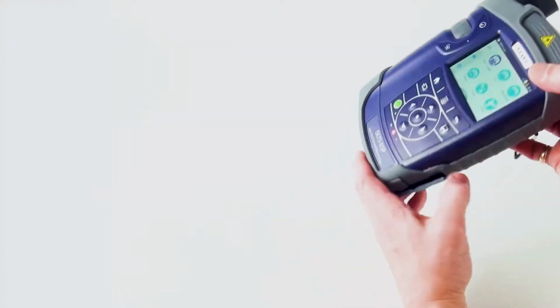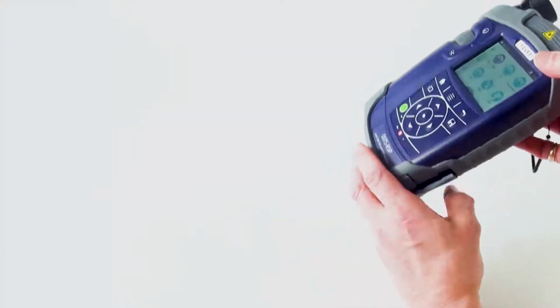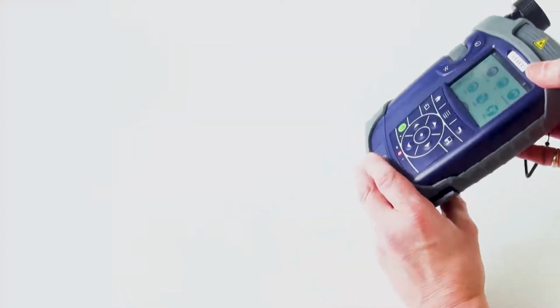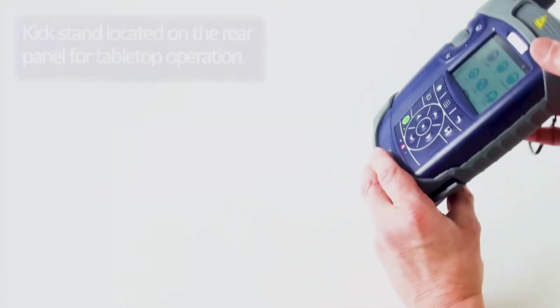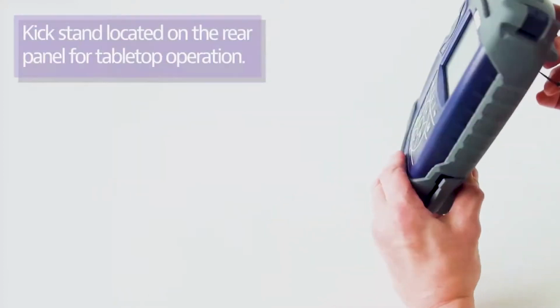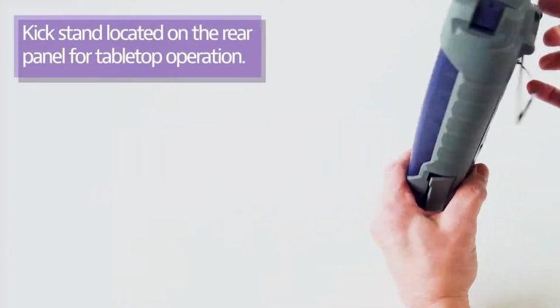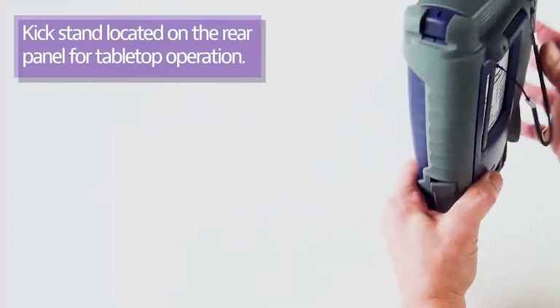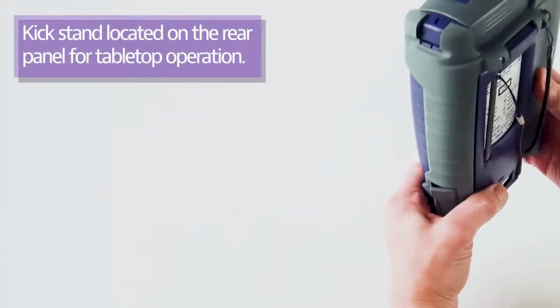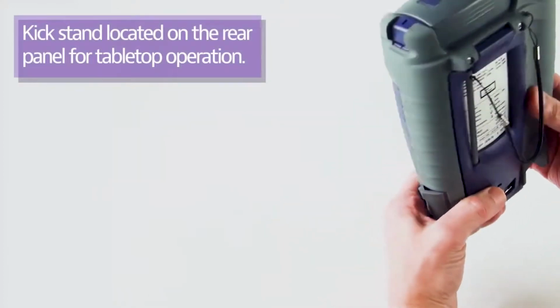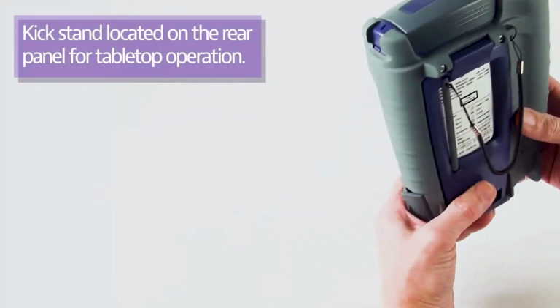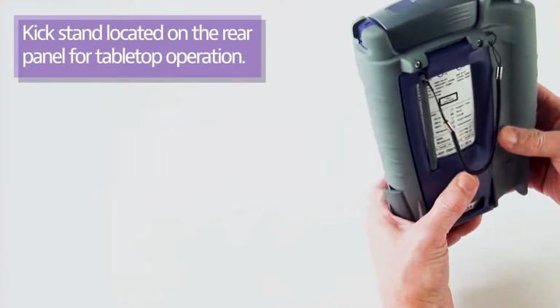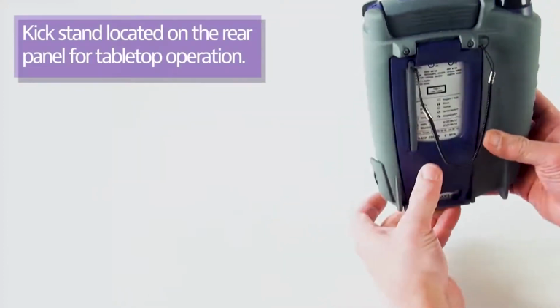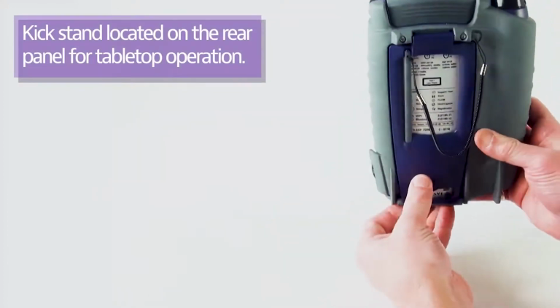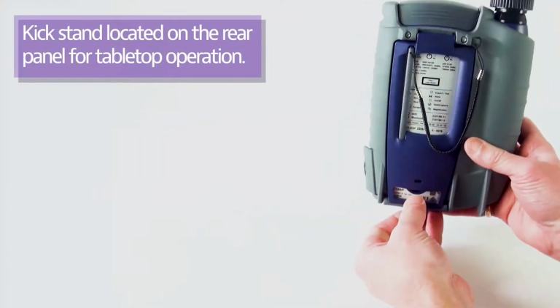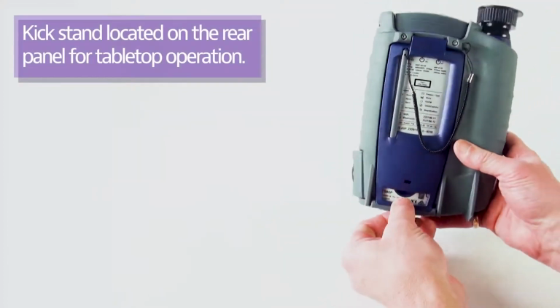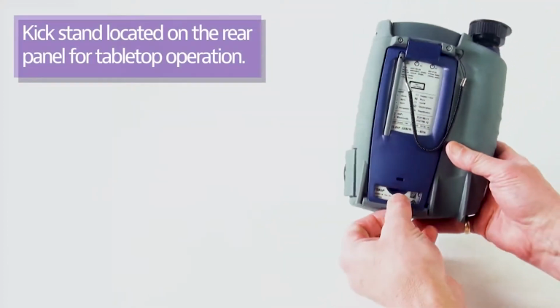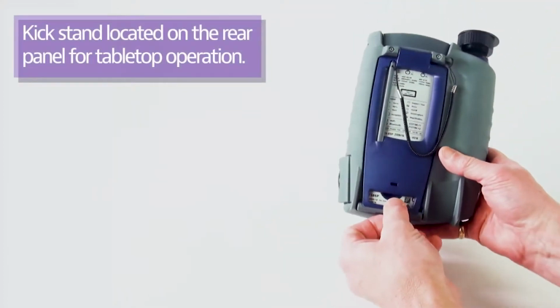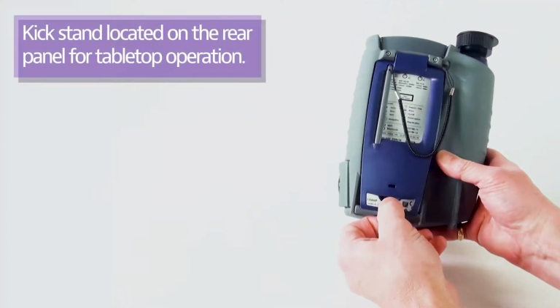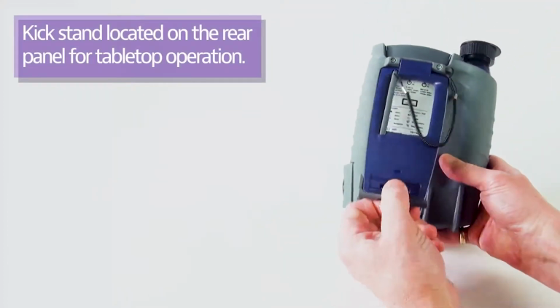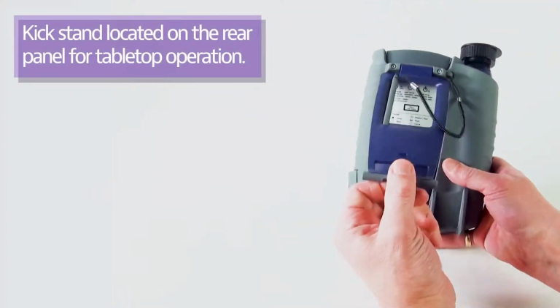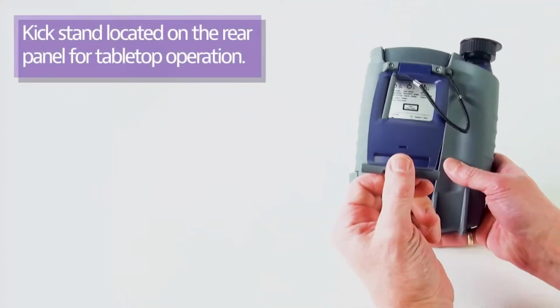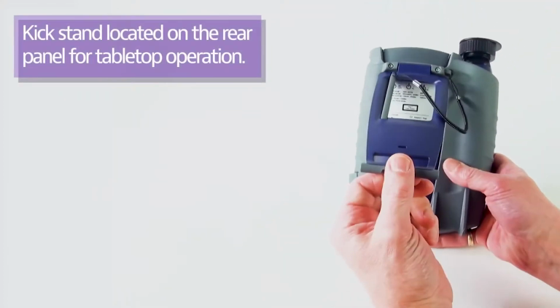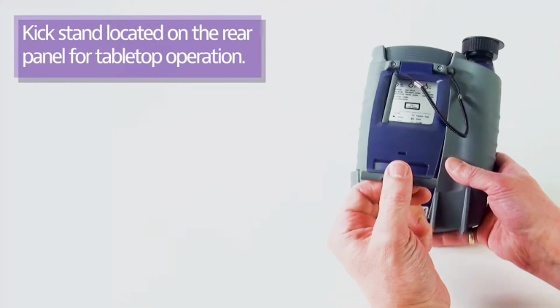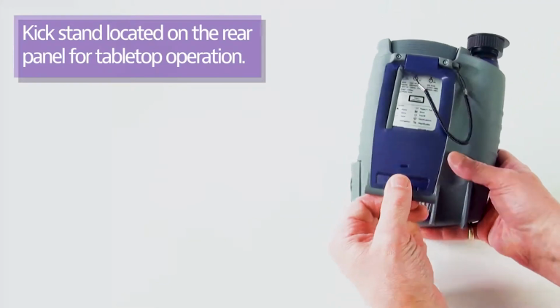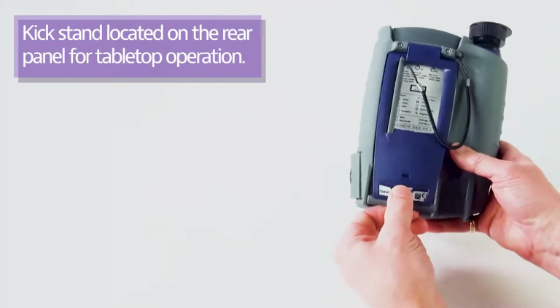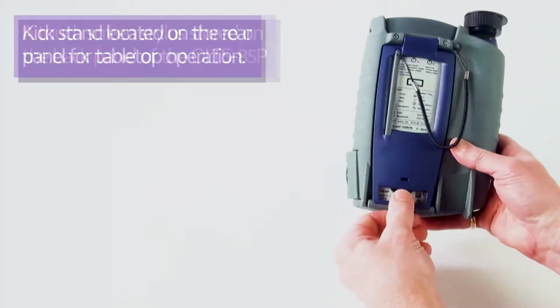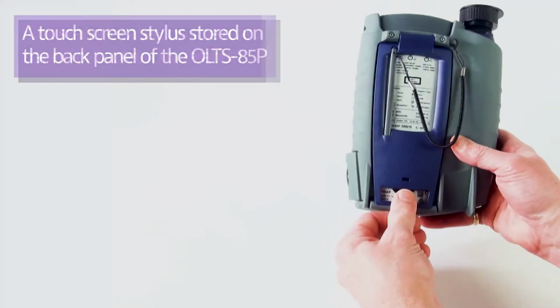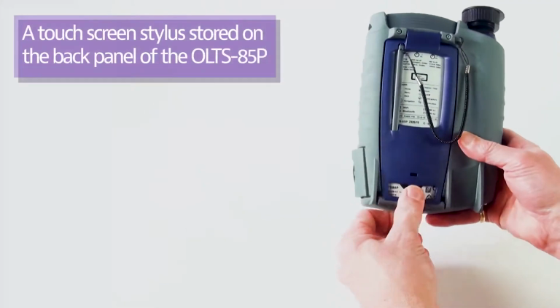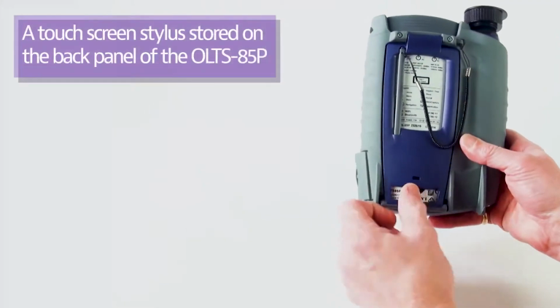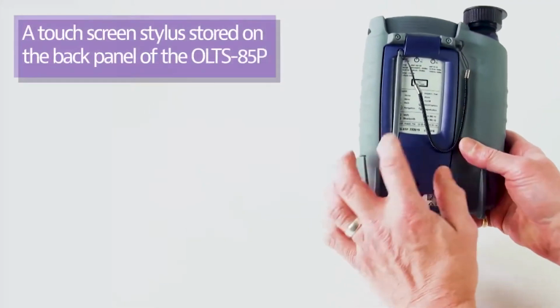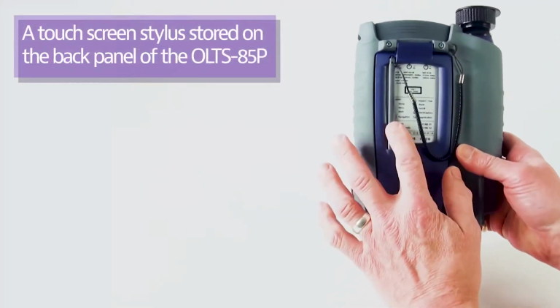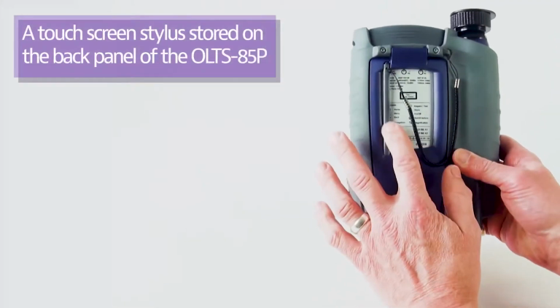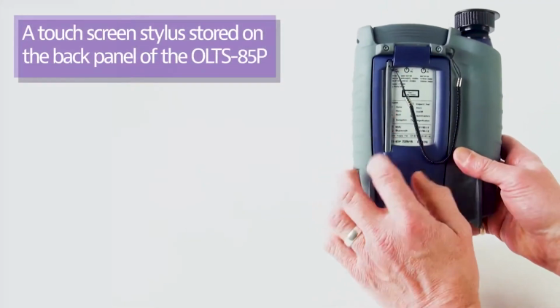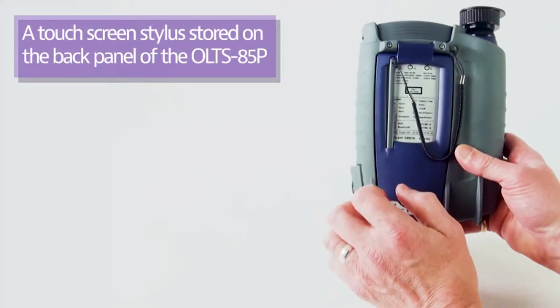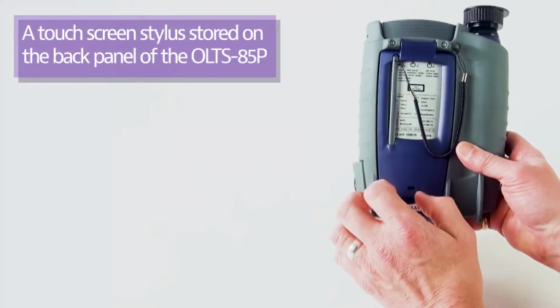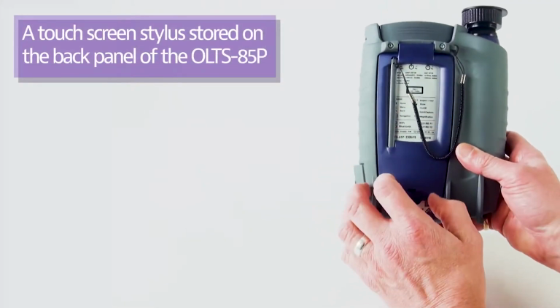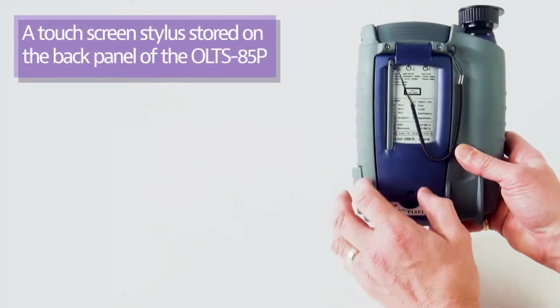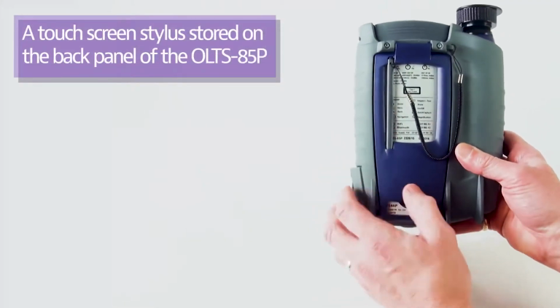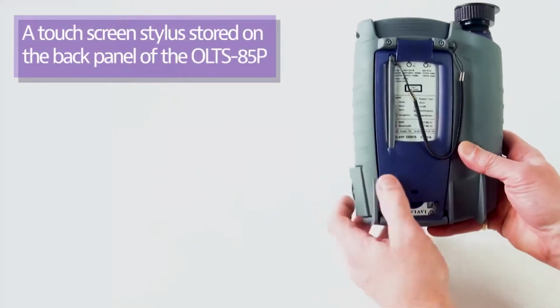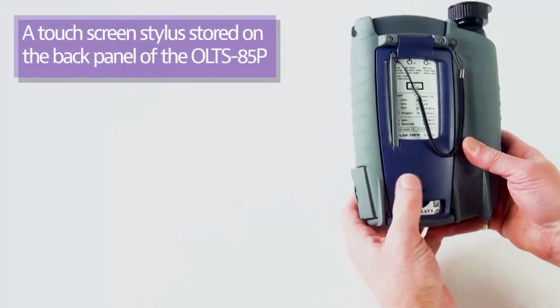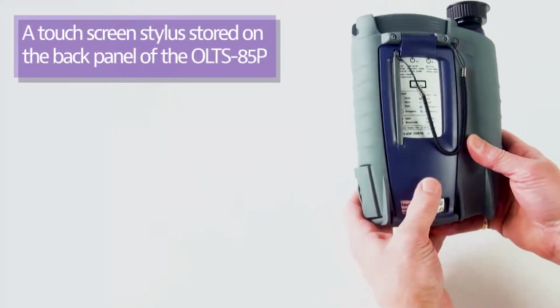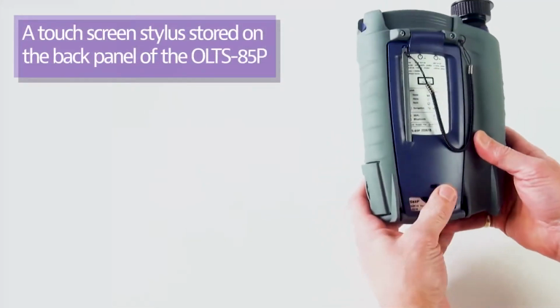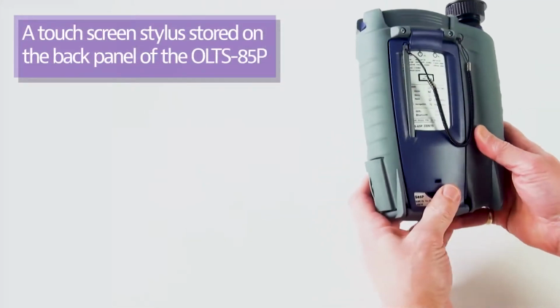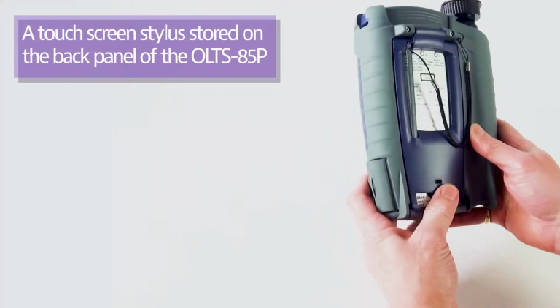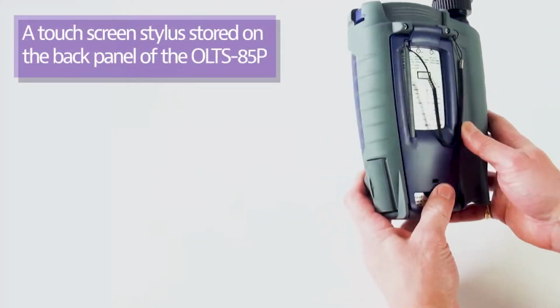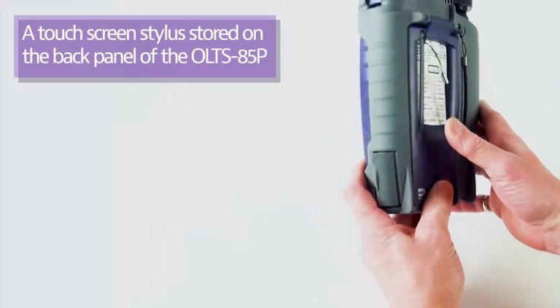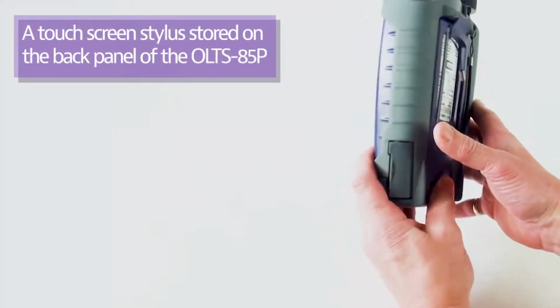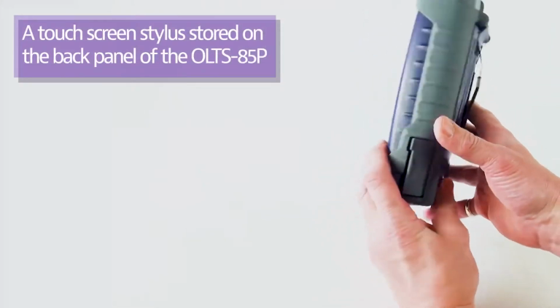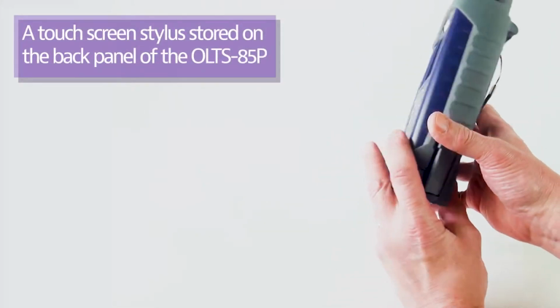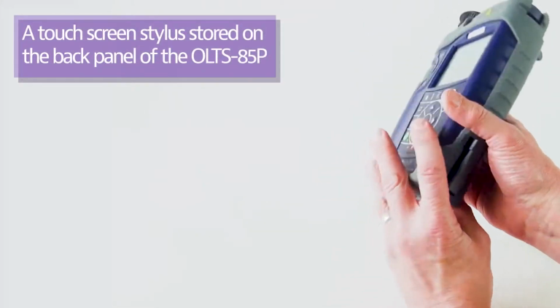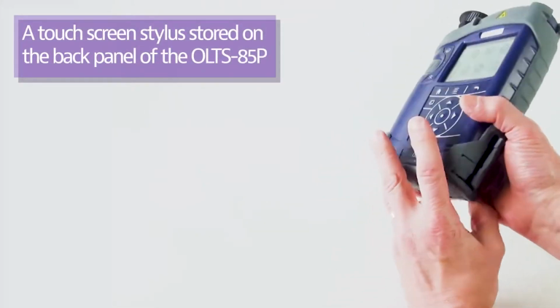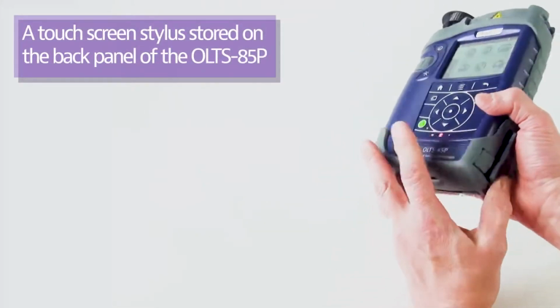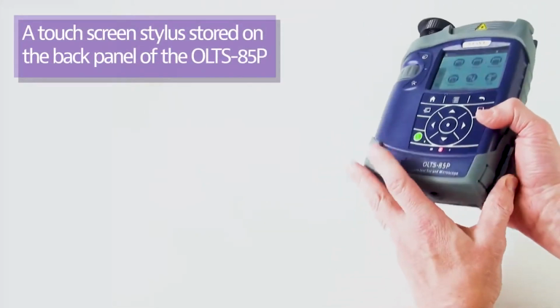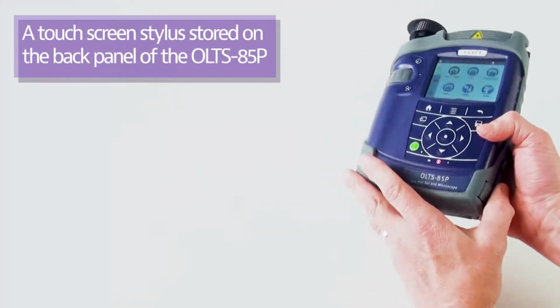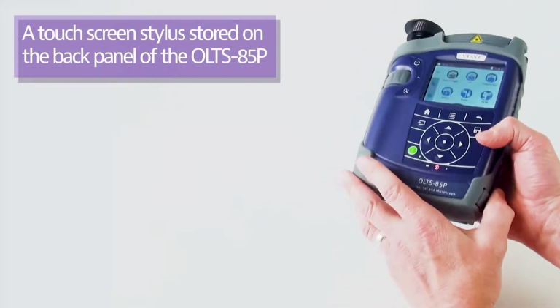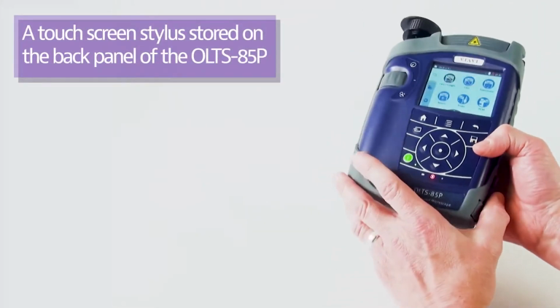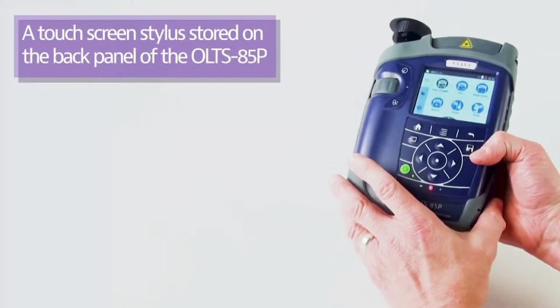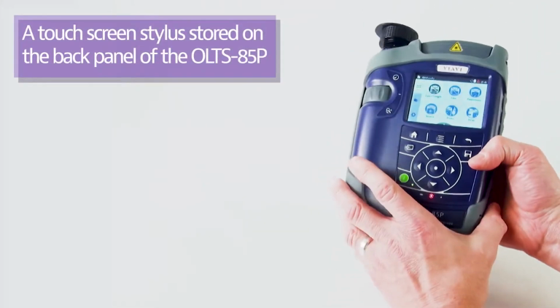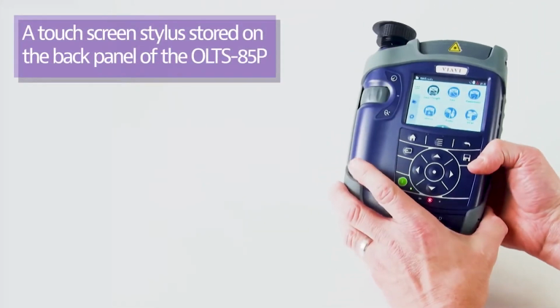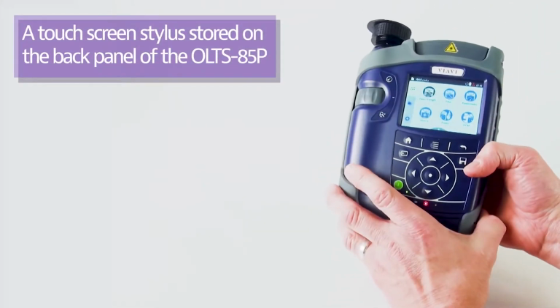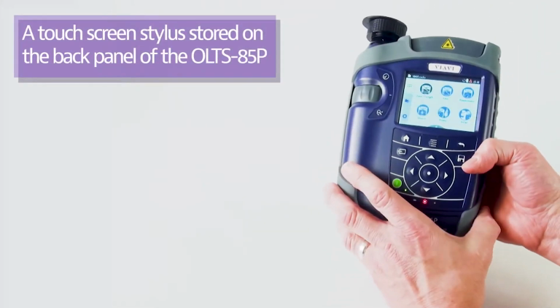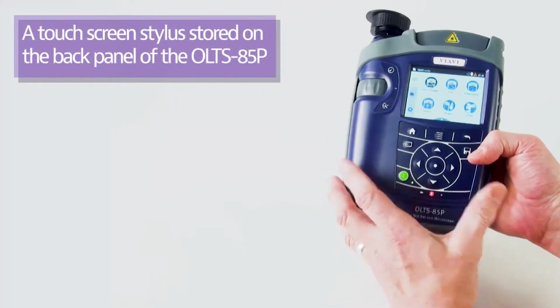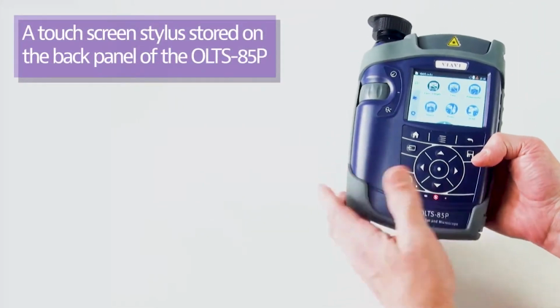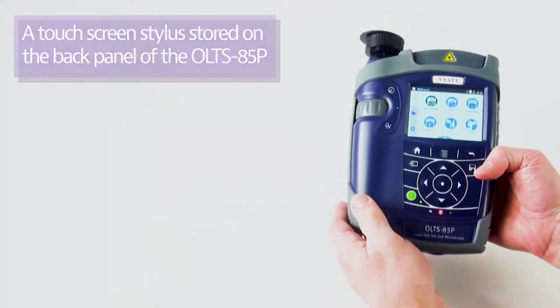On the back of the unit, there is a kickstand and there is also a stylus, so that if you're typing on the screen, it's sometimes easier to use the stylus.